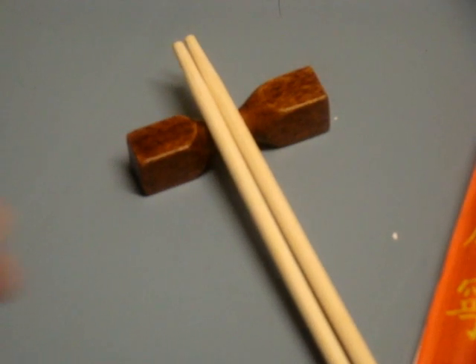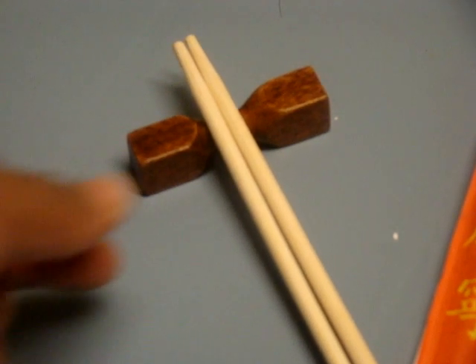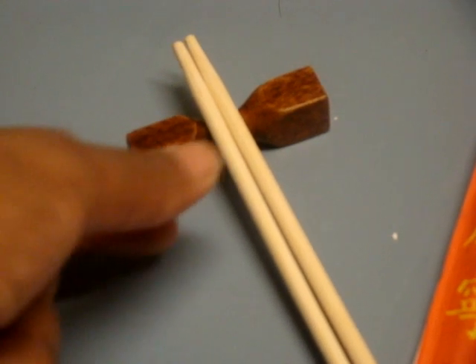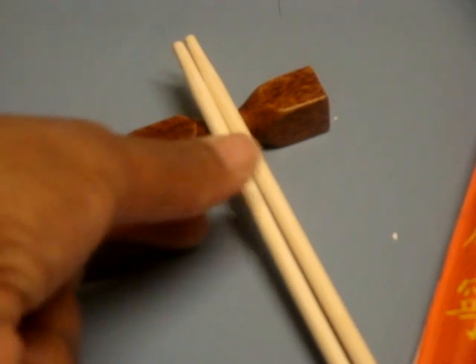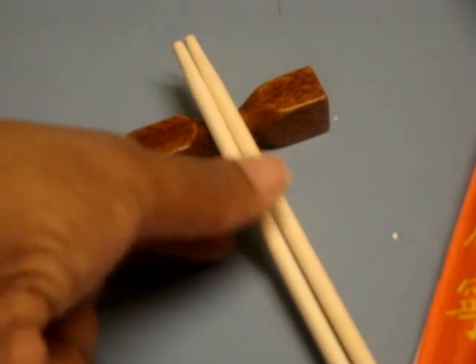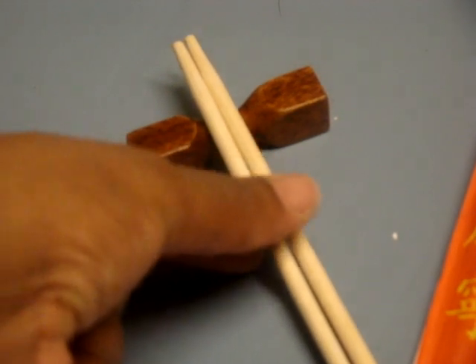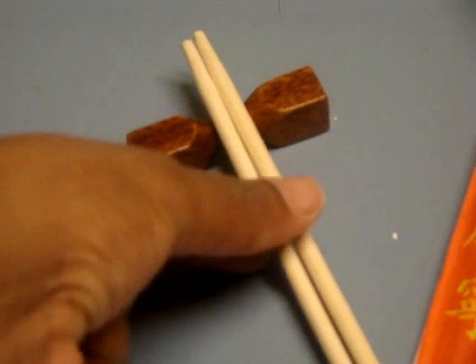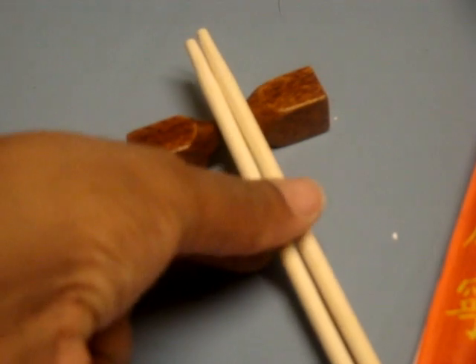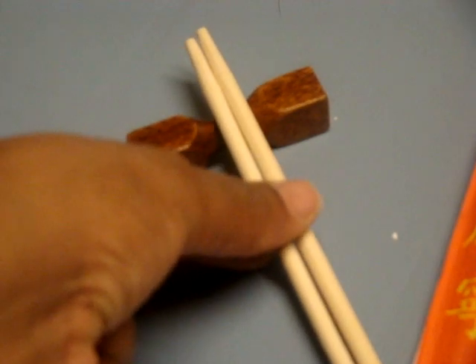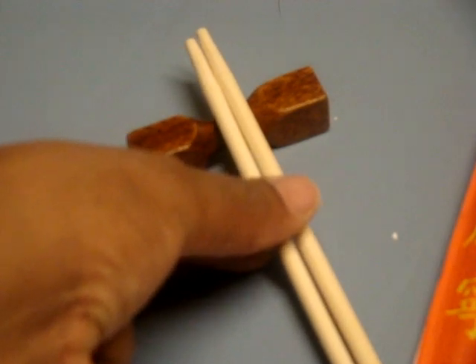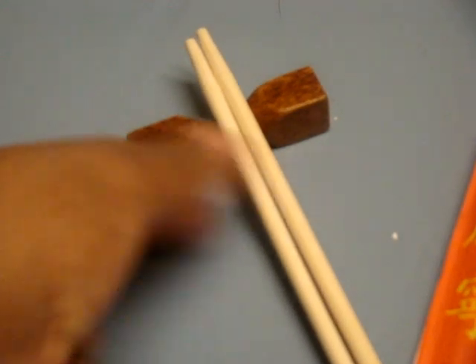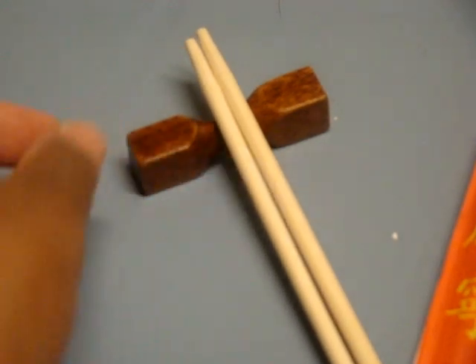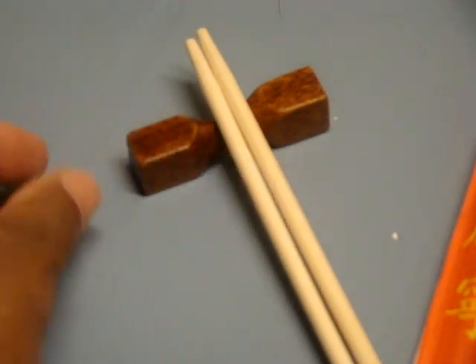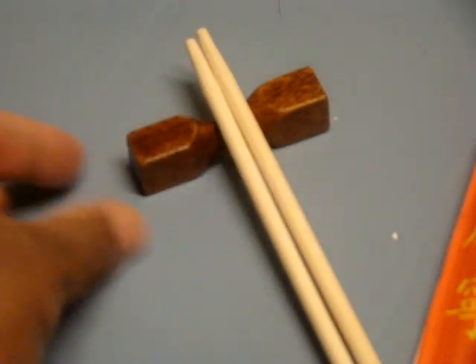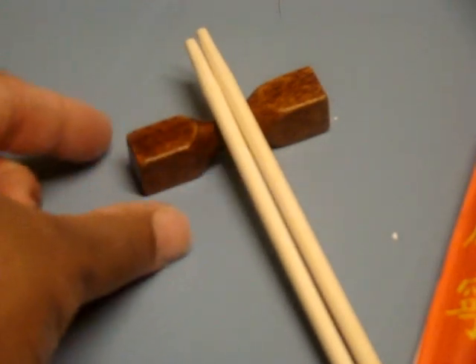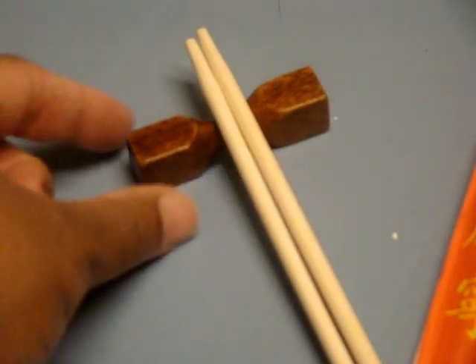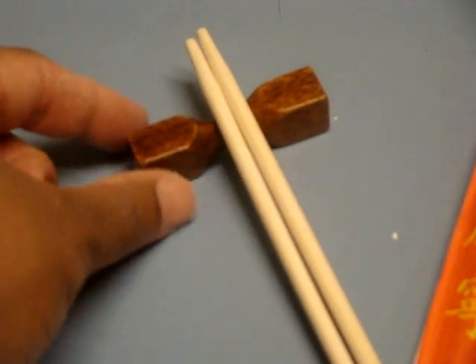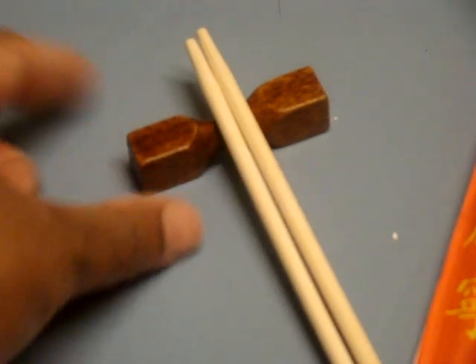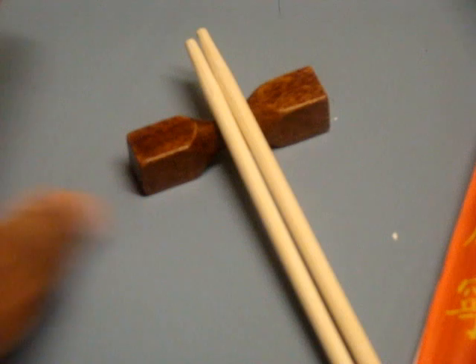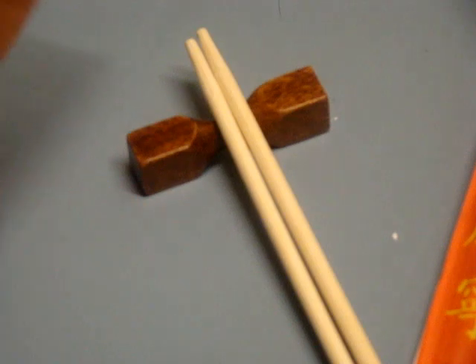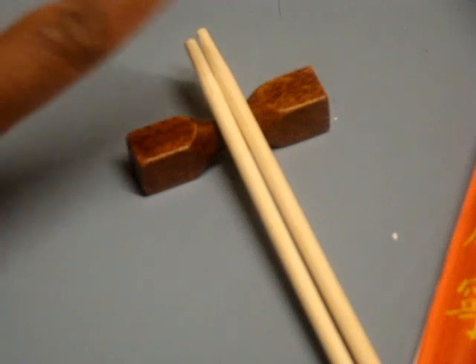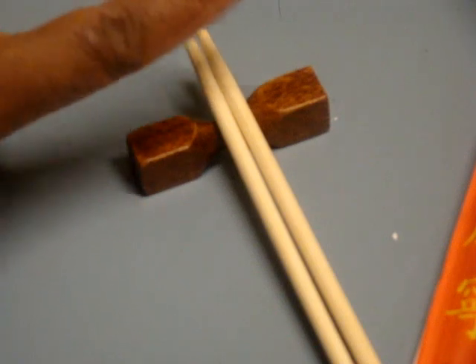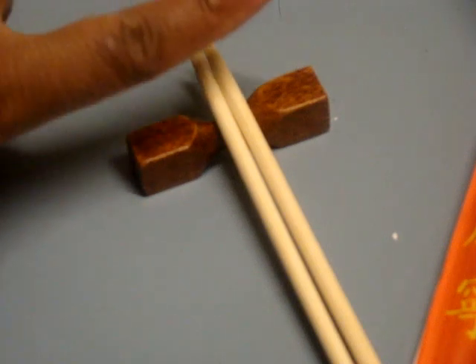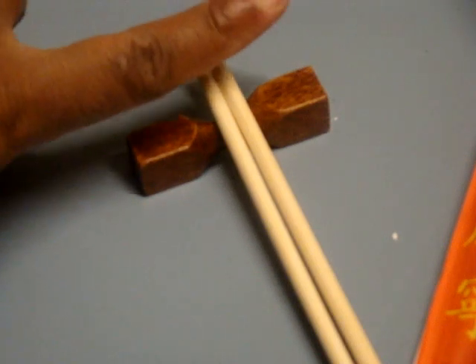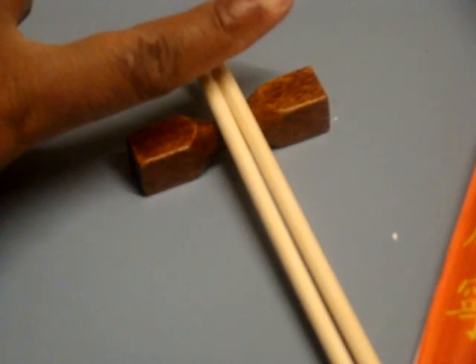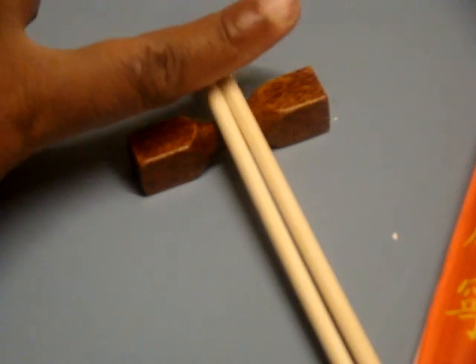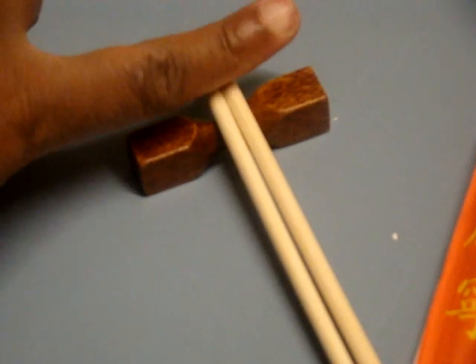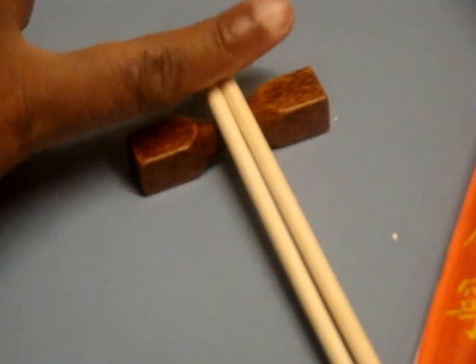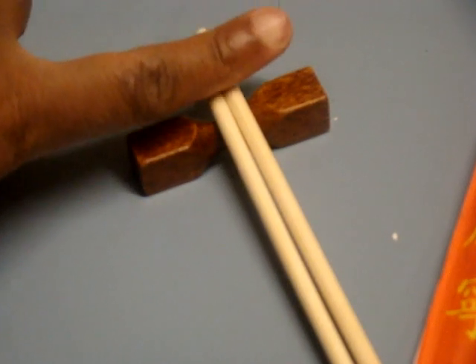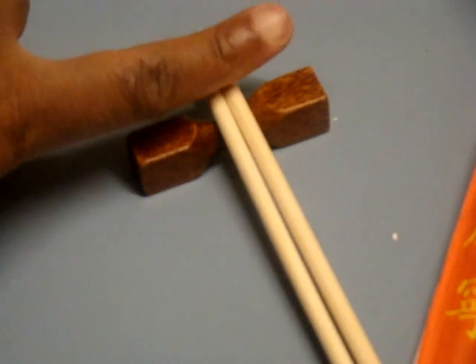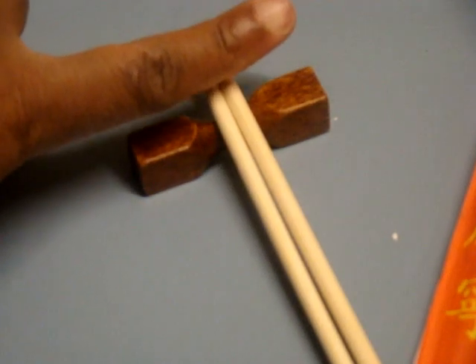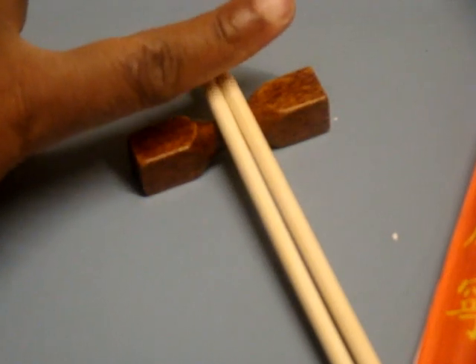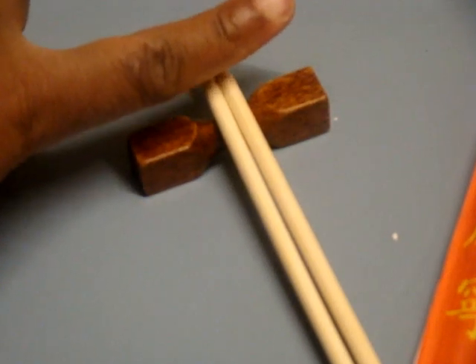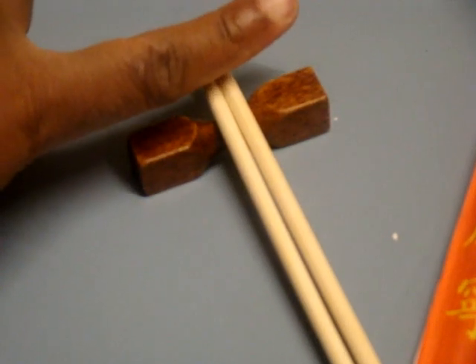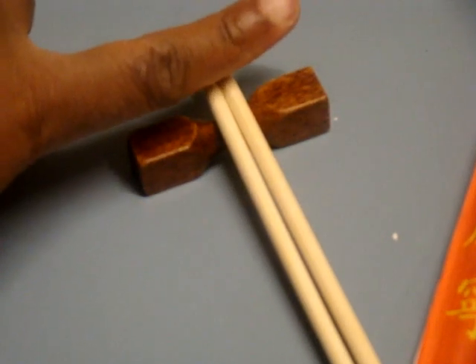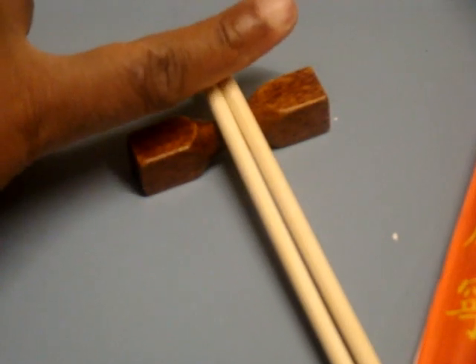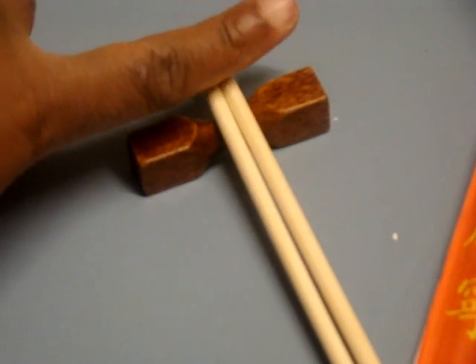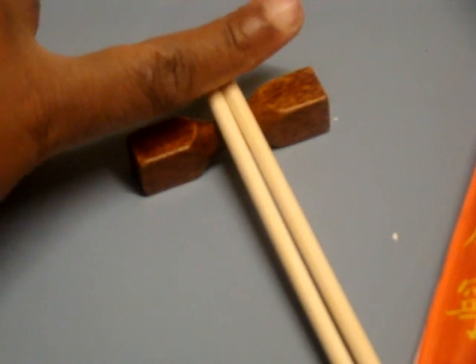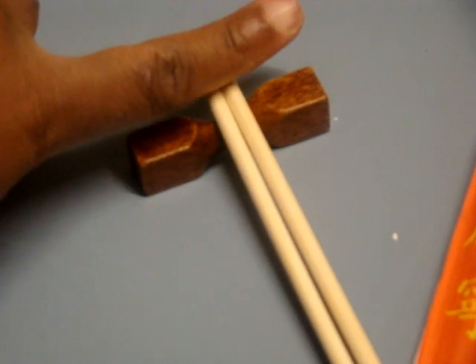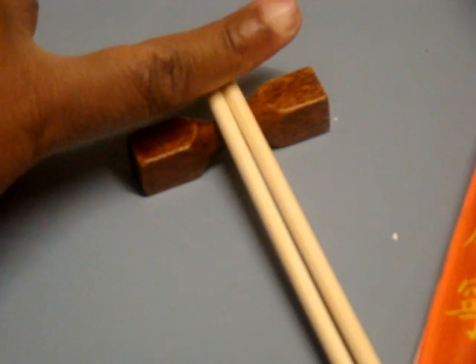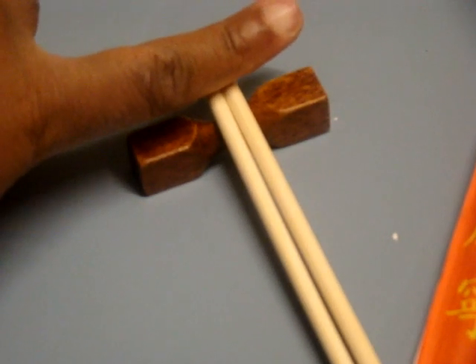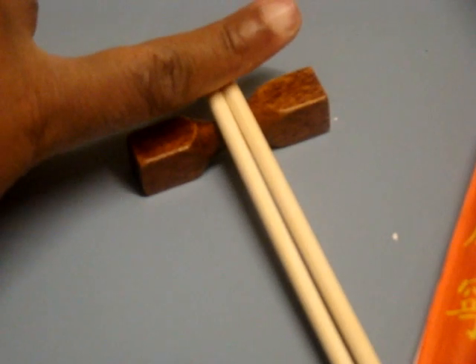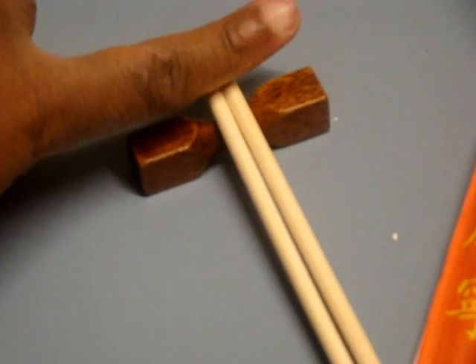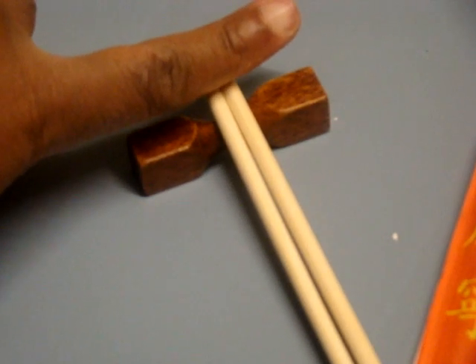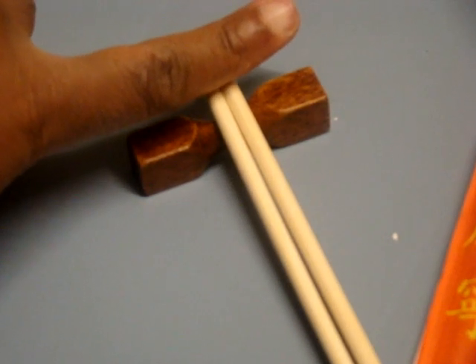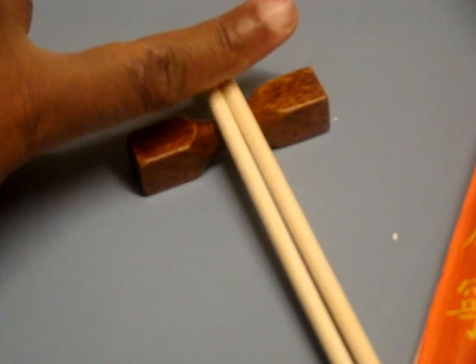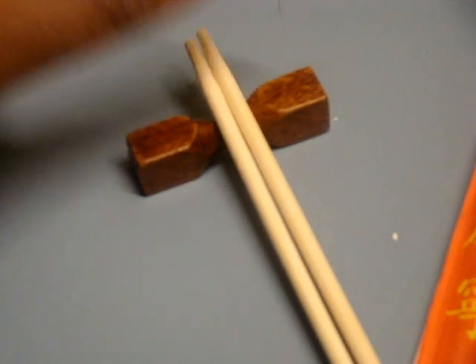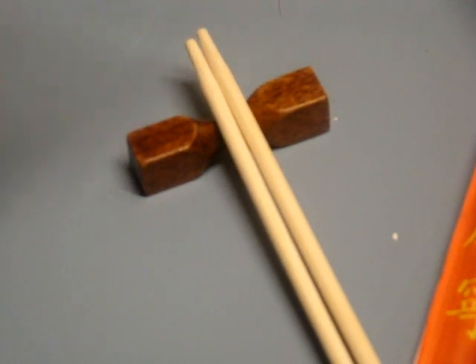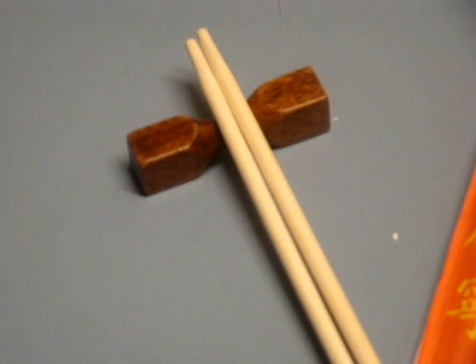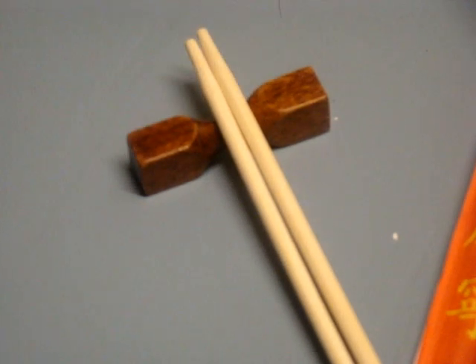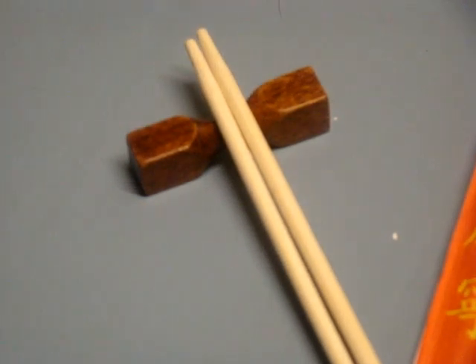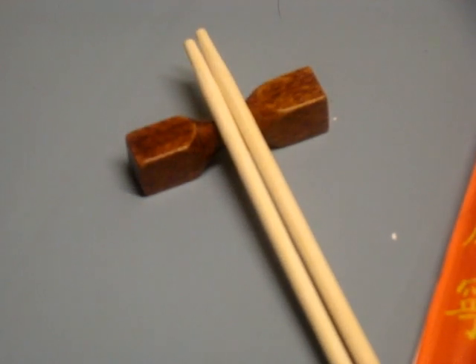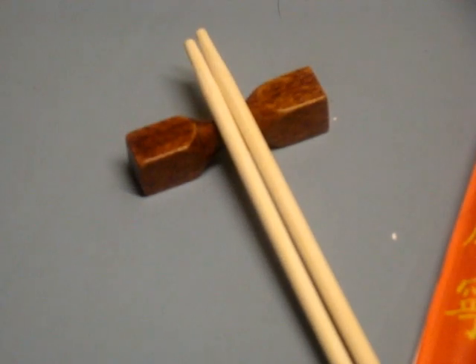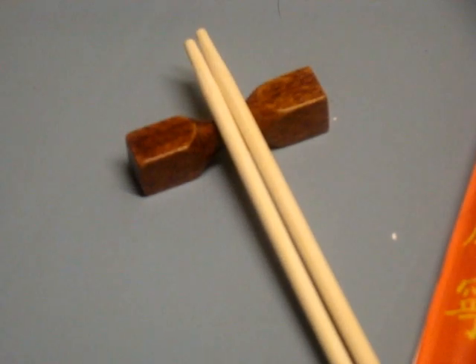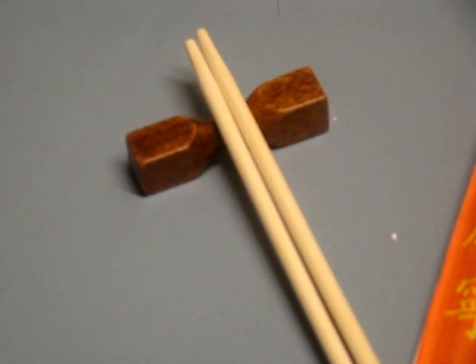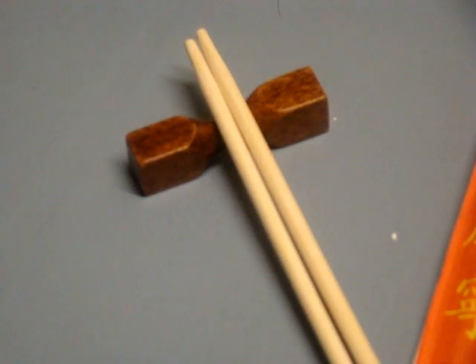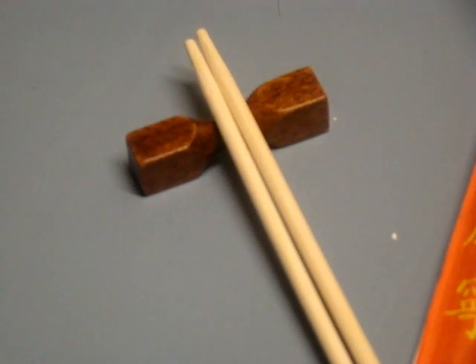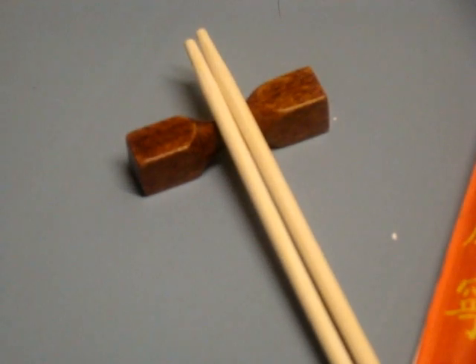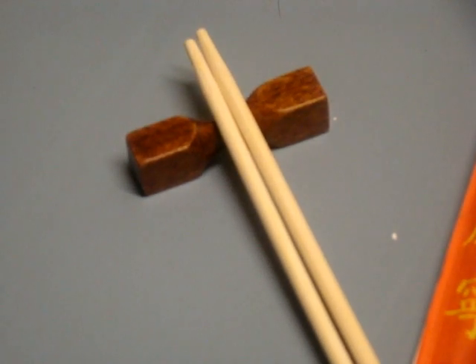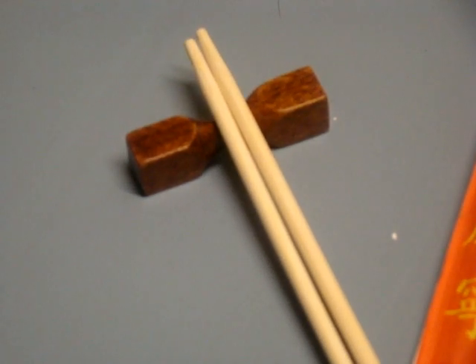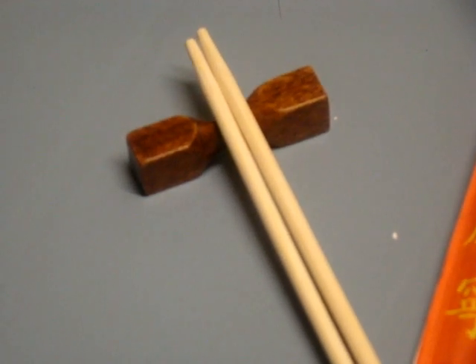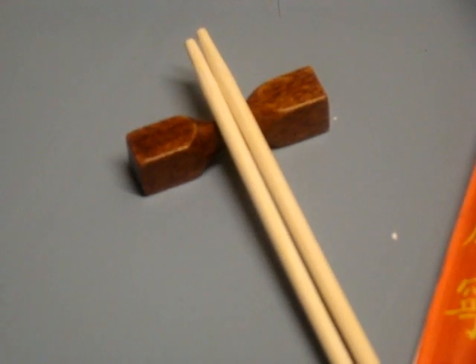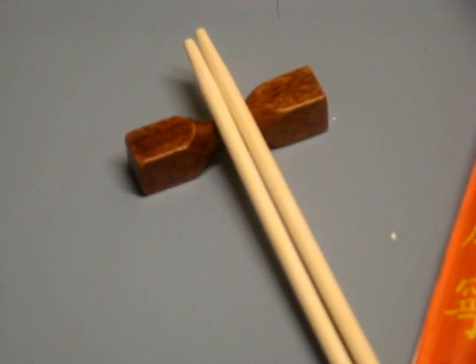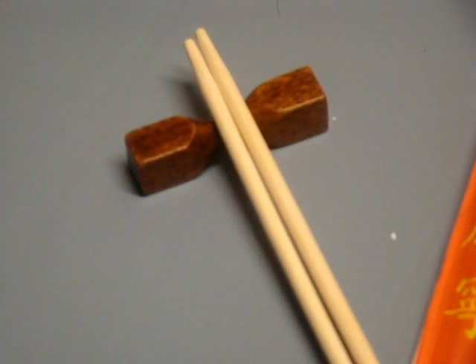So there you go, it's a visual of it. And you can see the depth by just kind of checking out my hands. Thank you so much for watching.